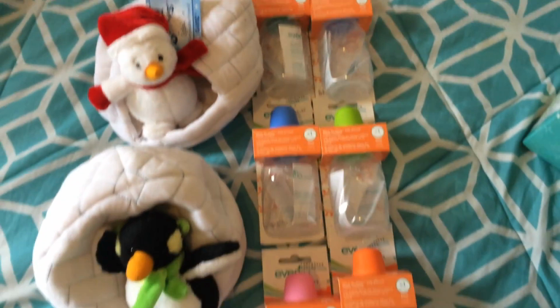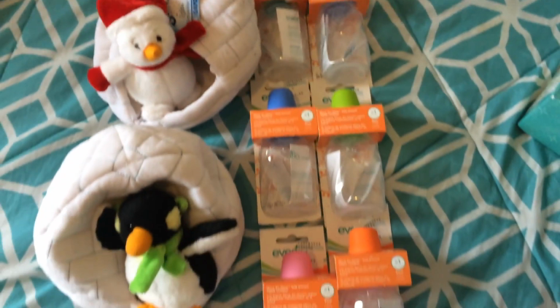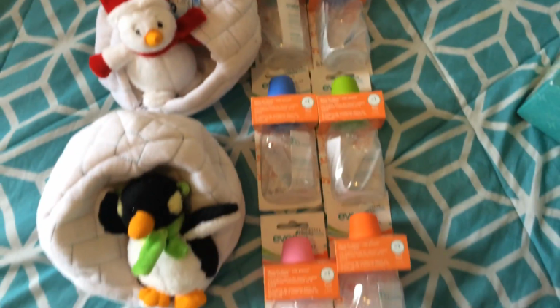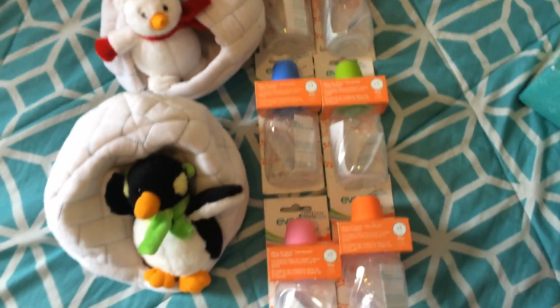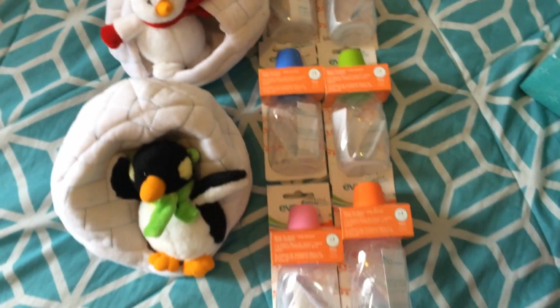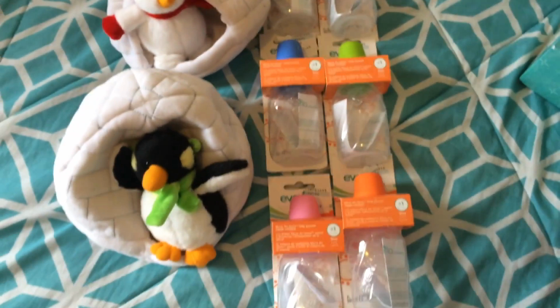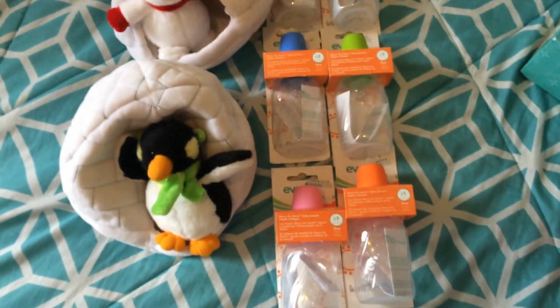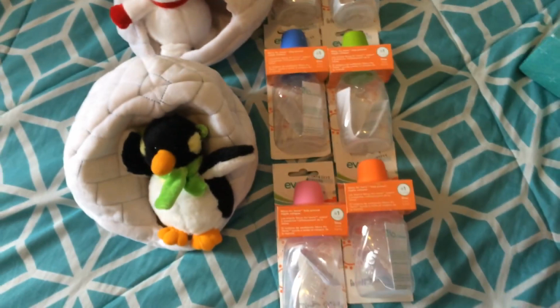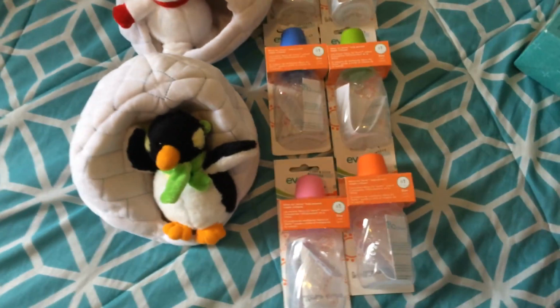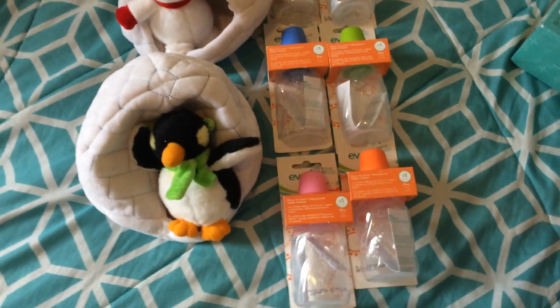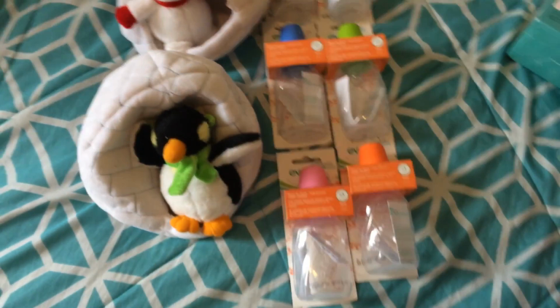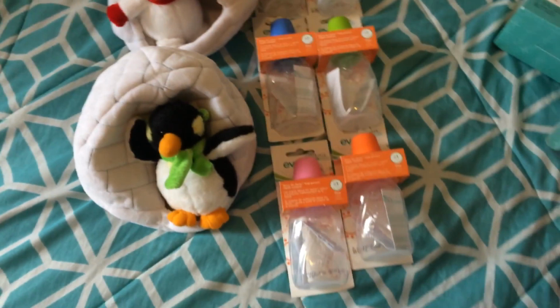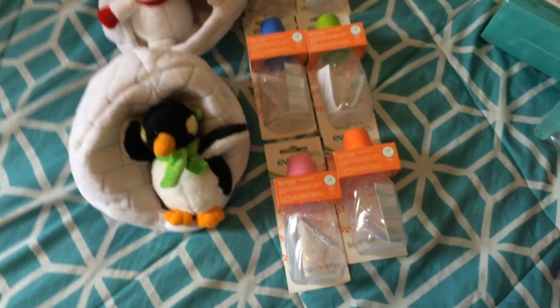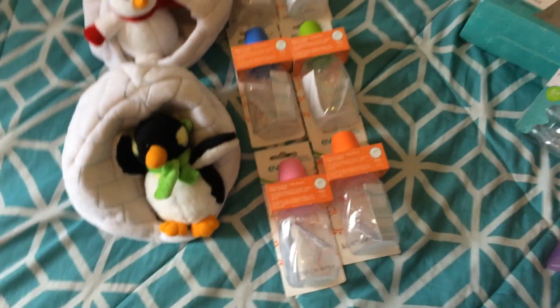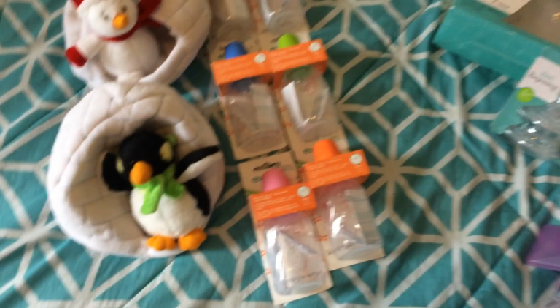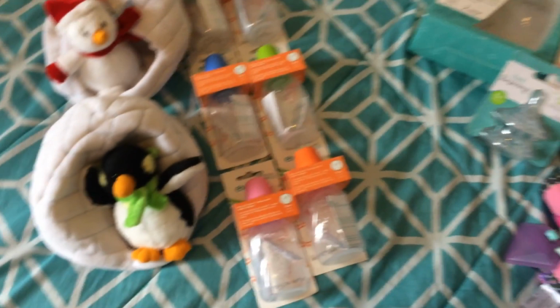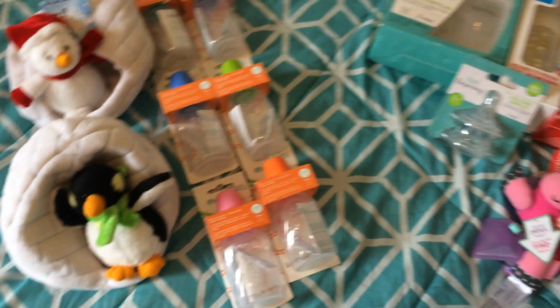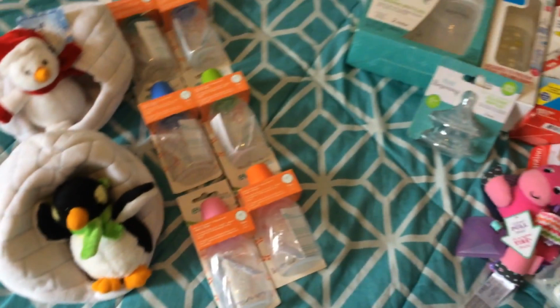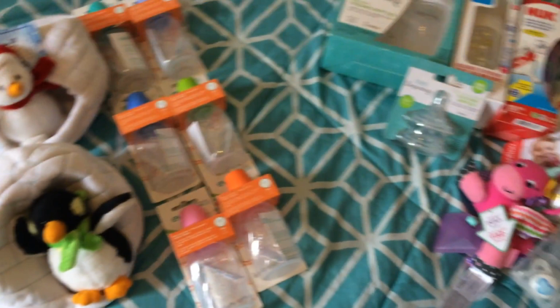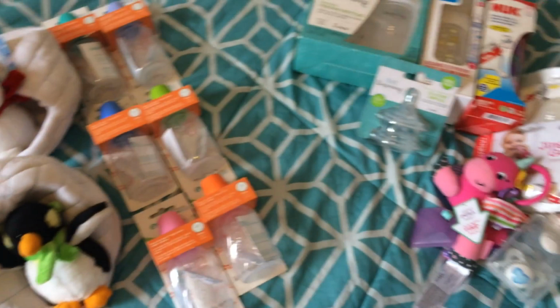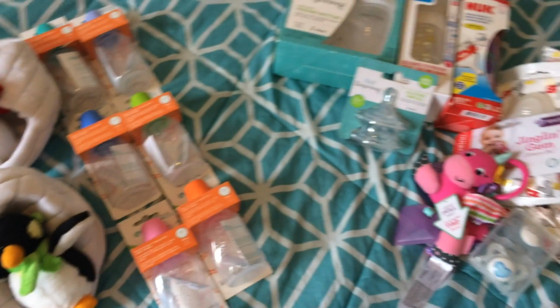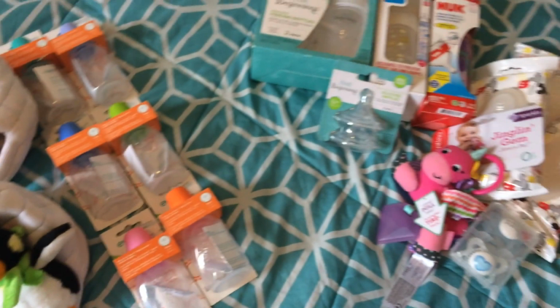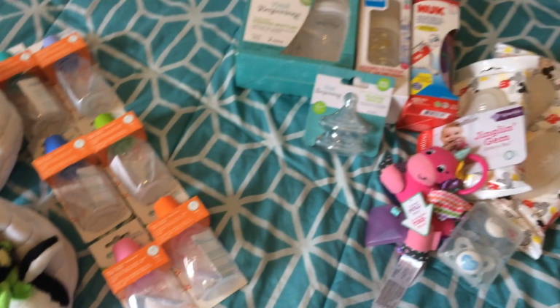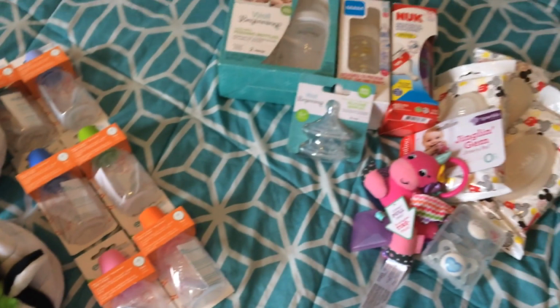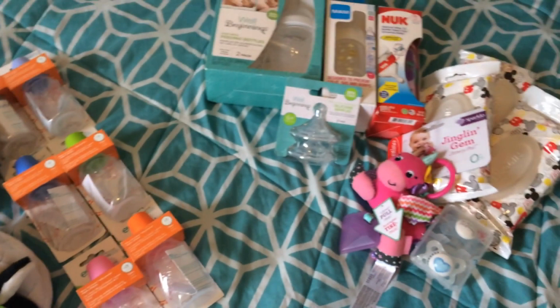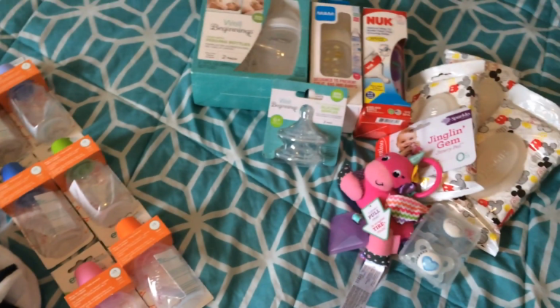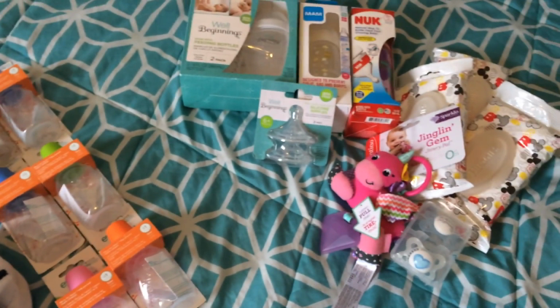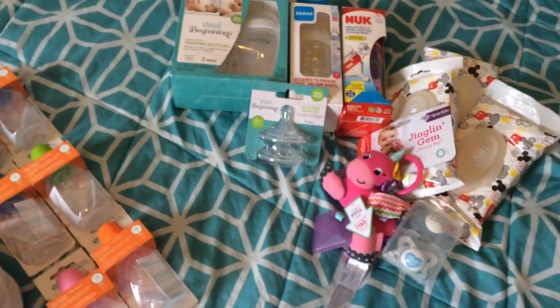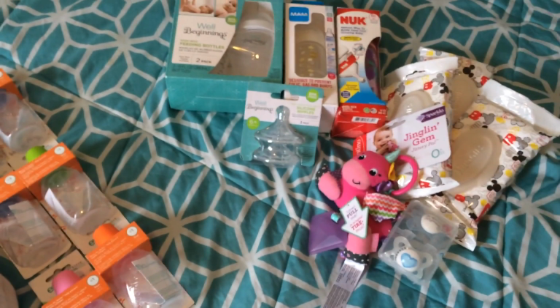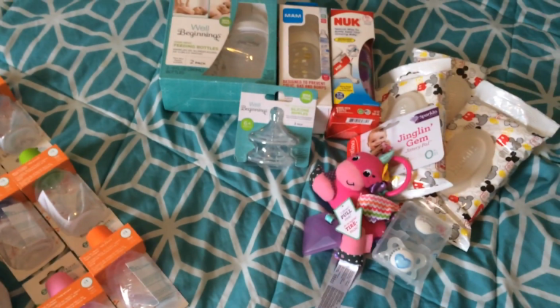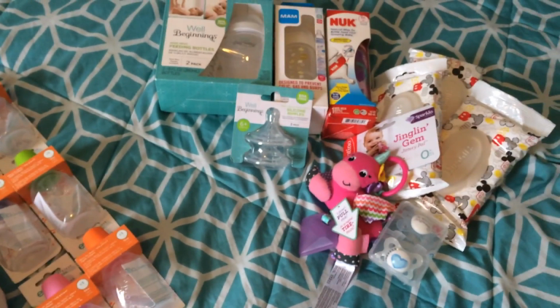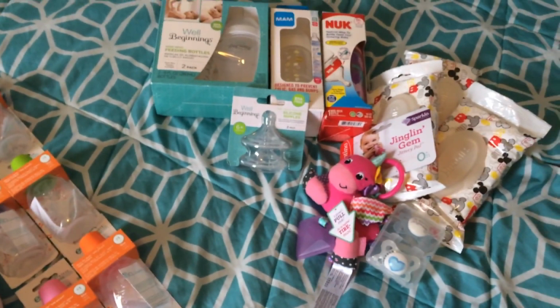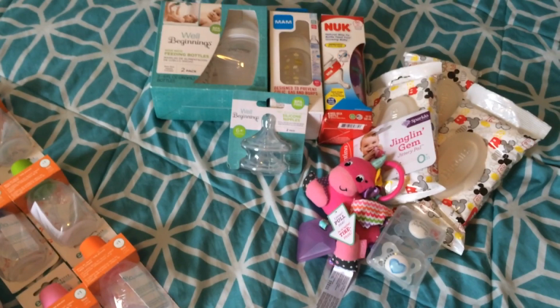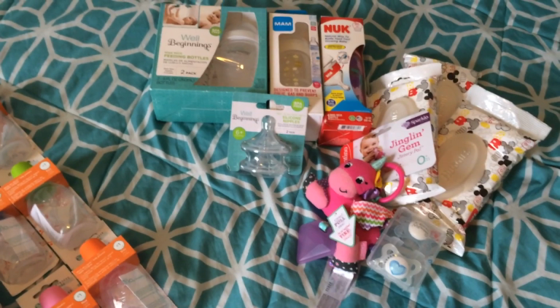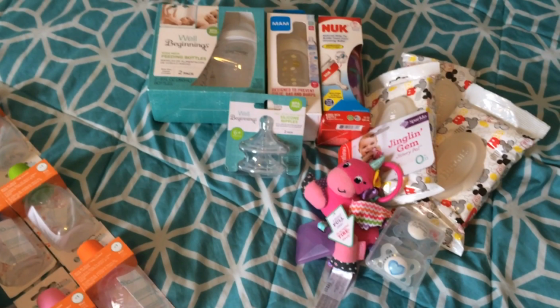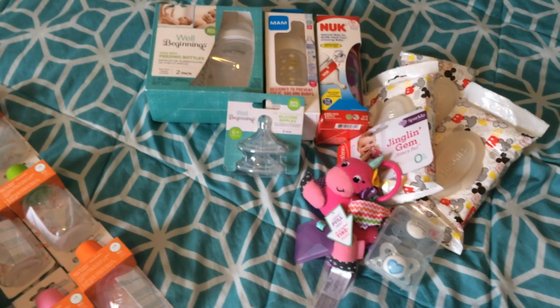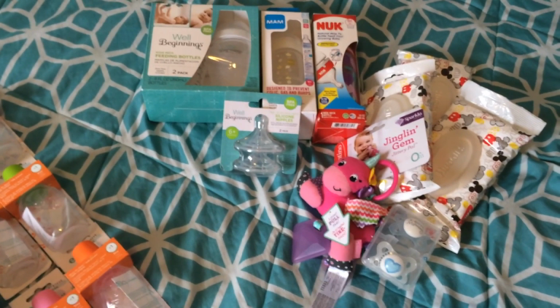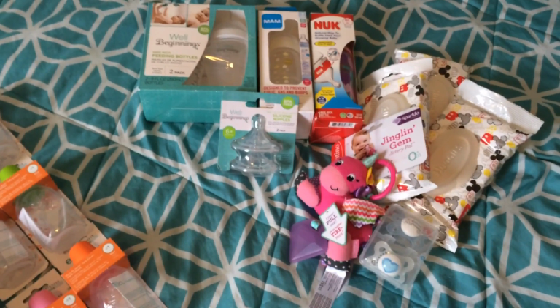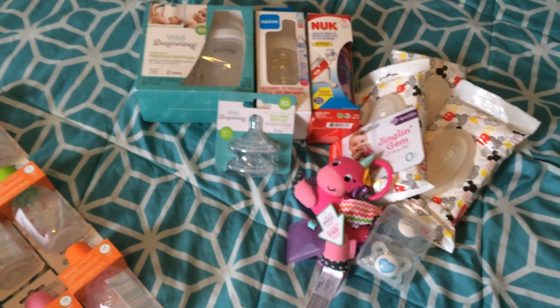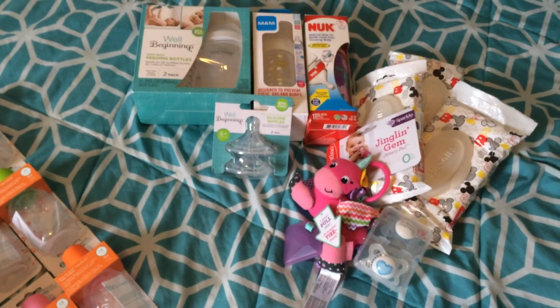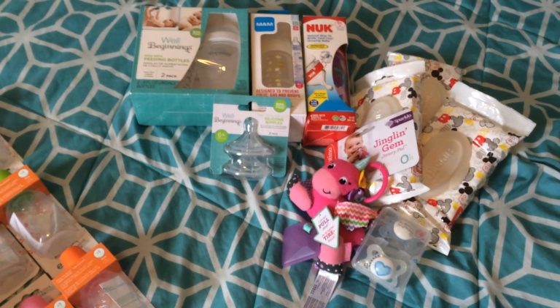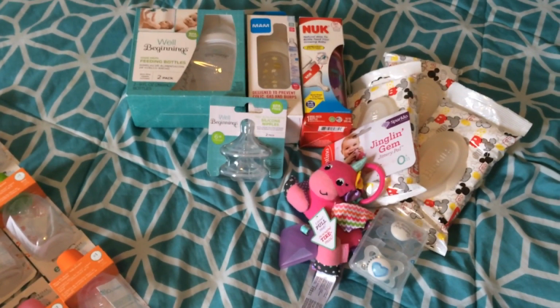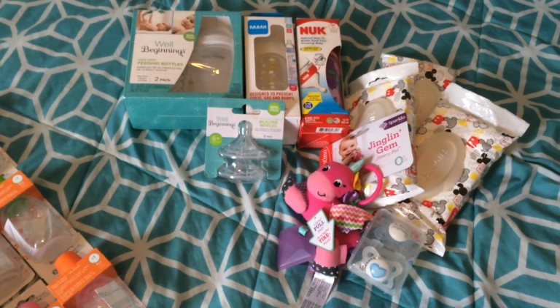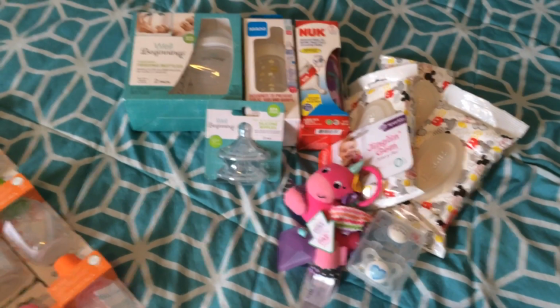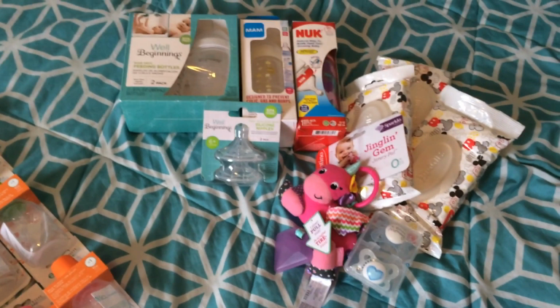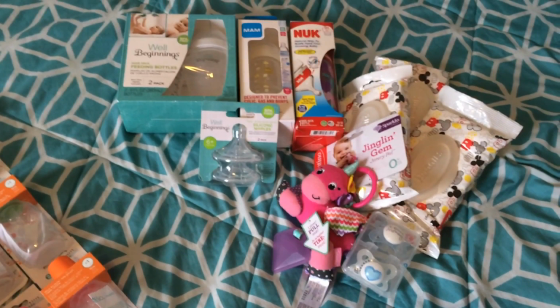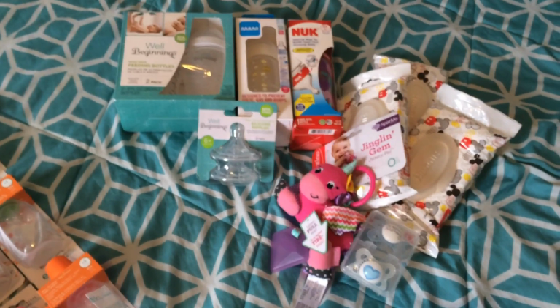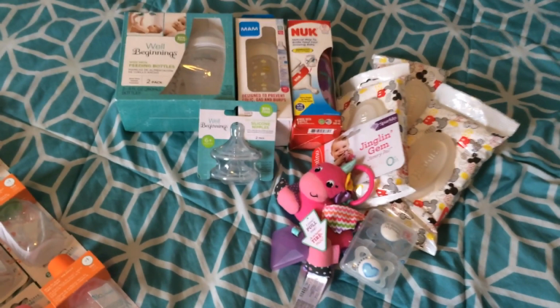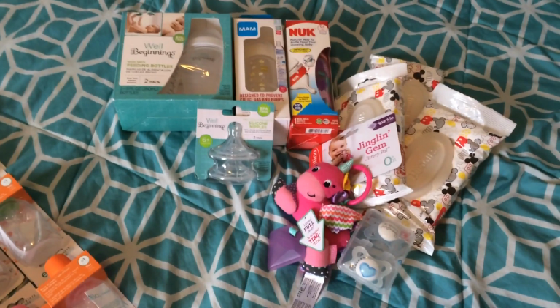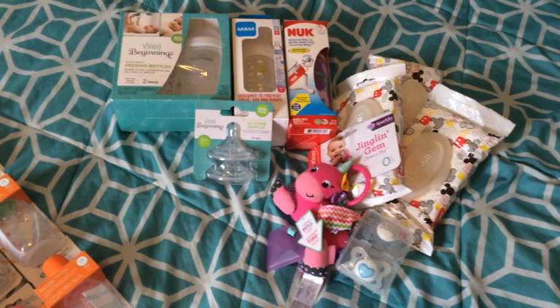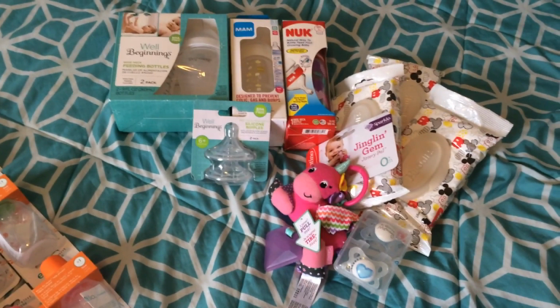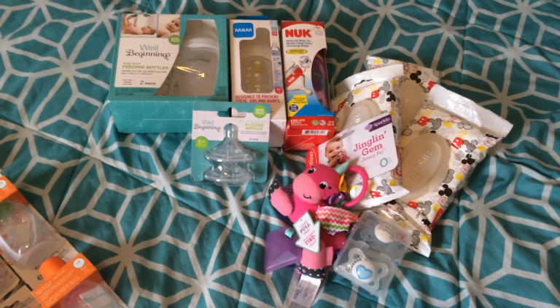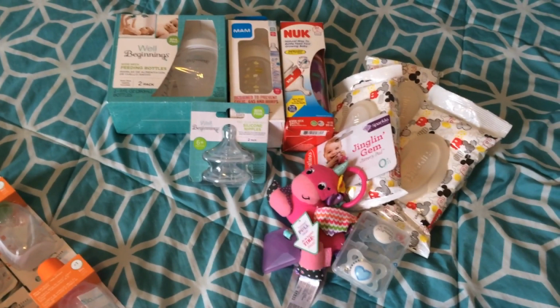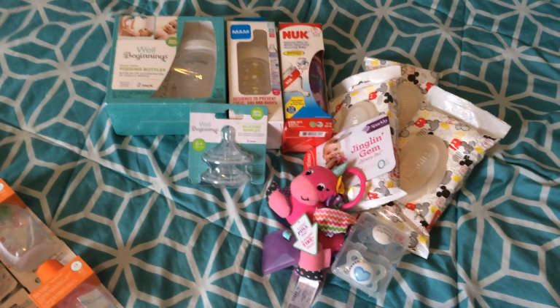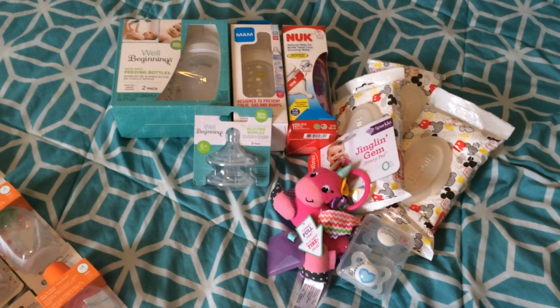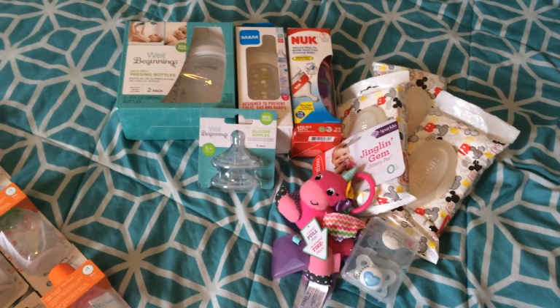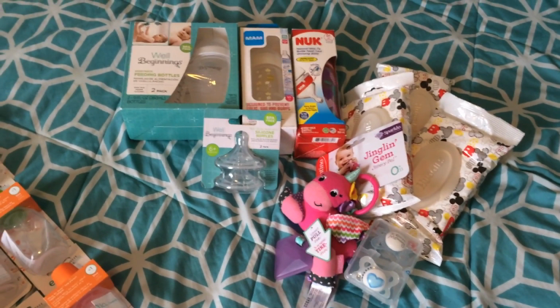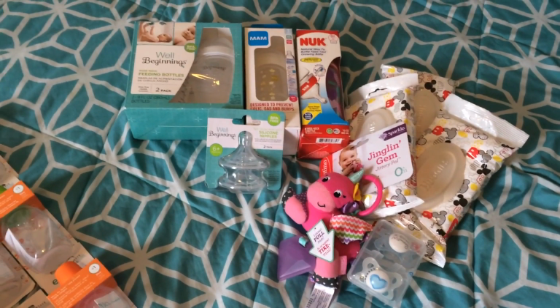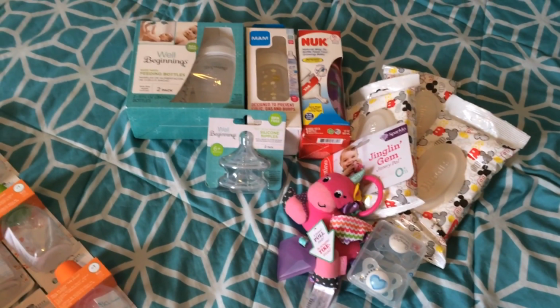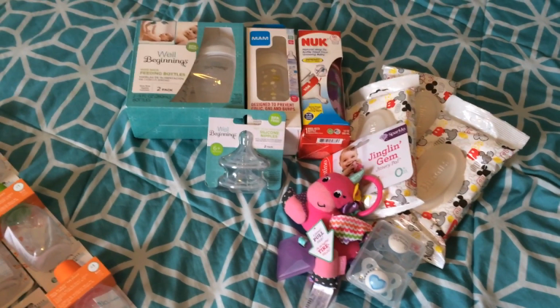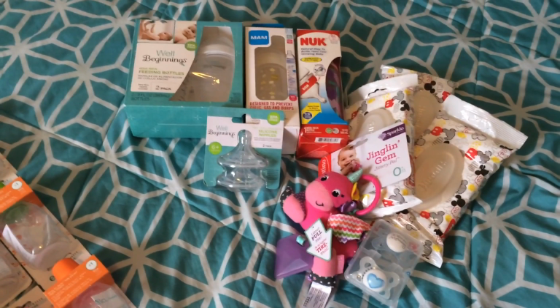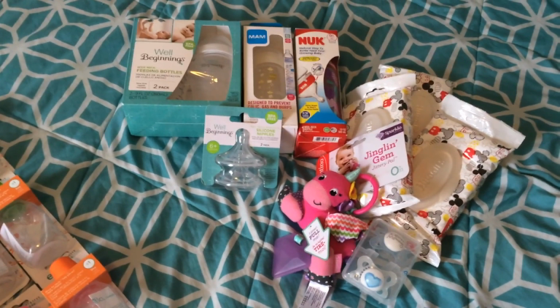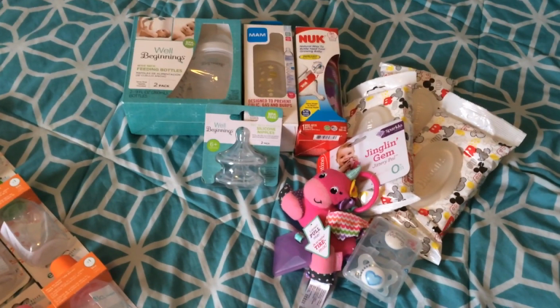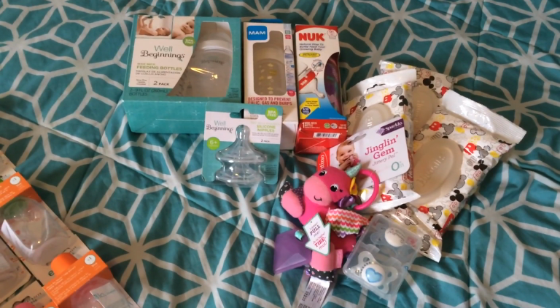I've only found them at Duane Reade in the nine-ounce size. They don't have small bottles at Duane Reade.